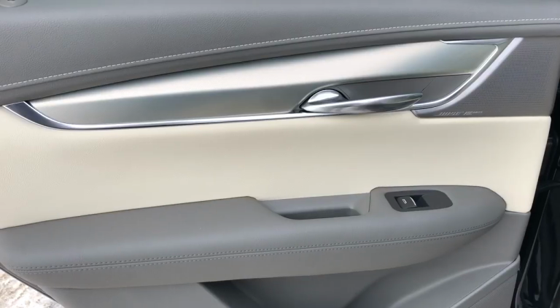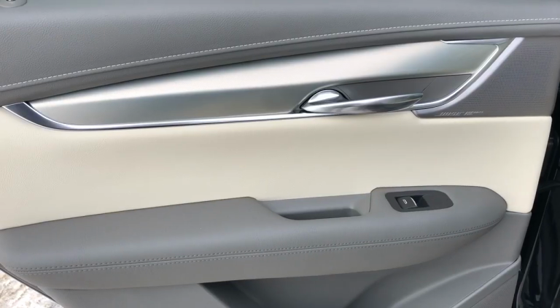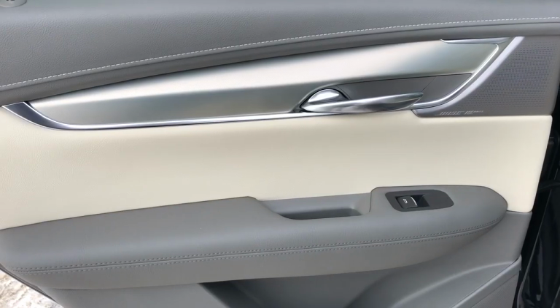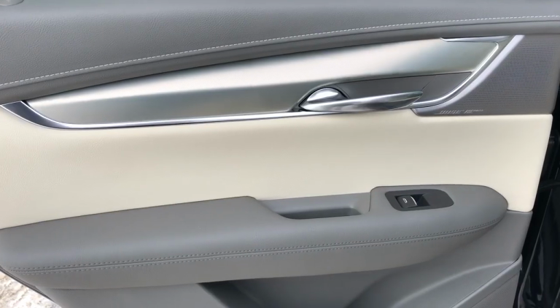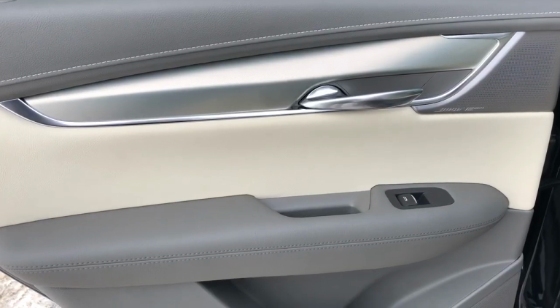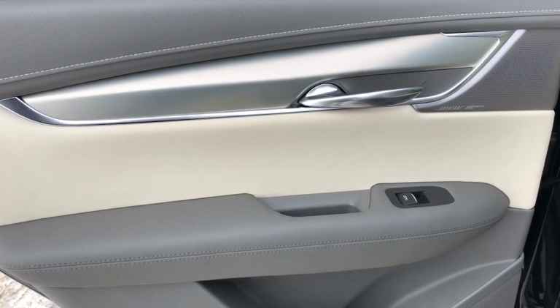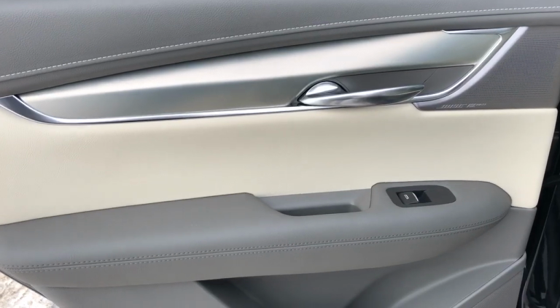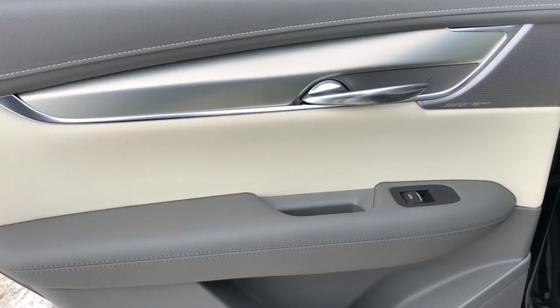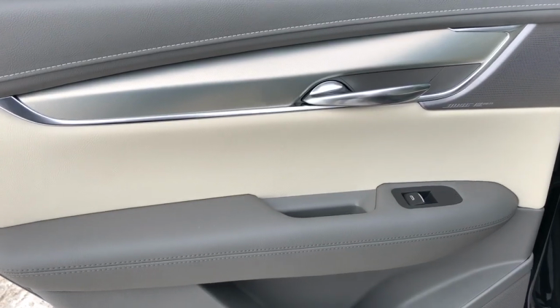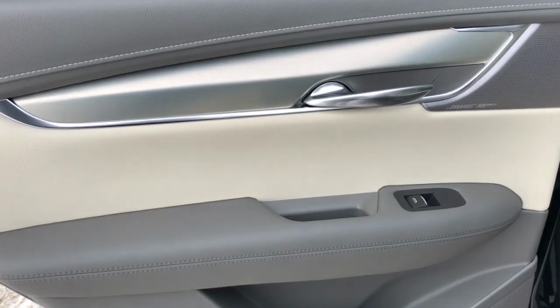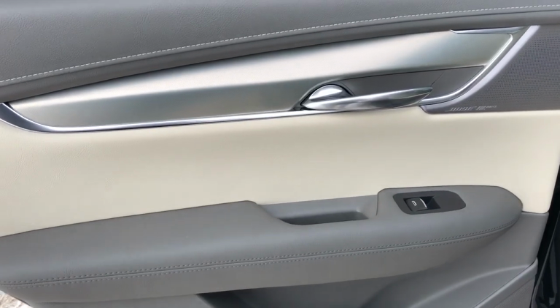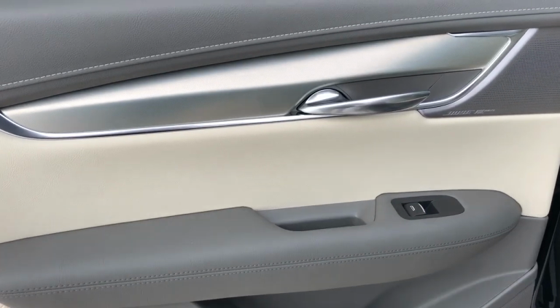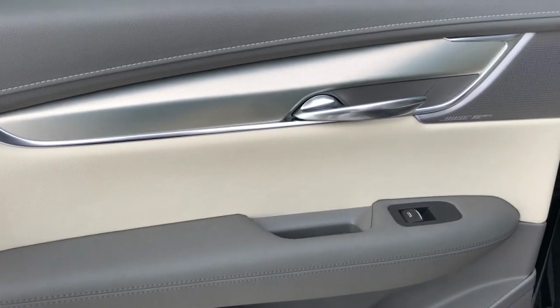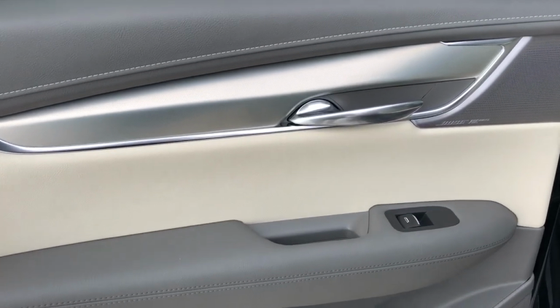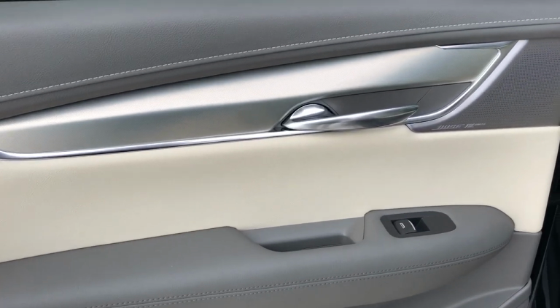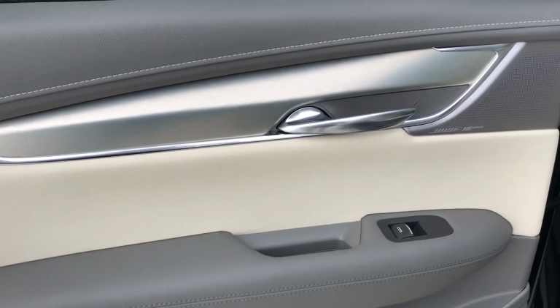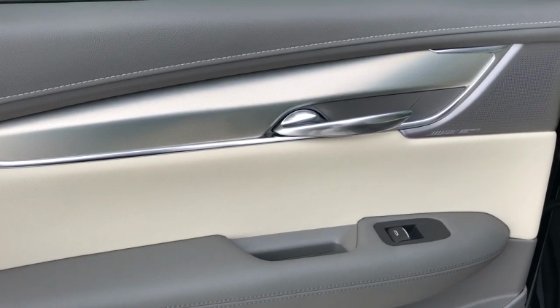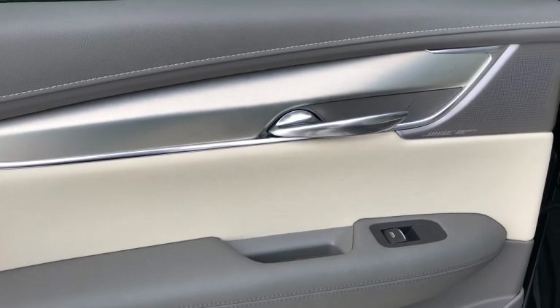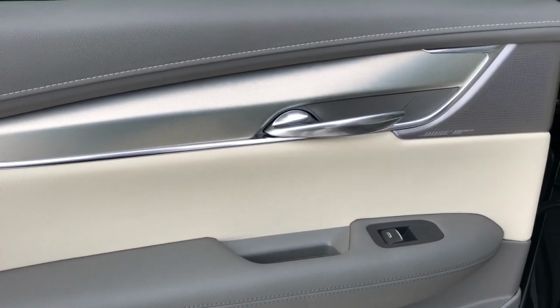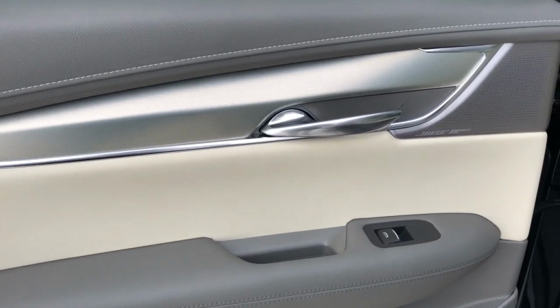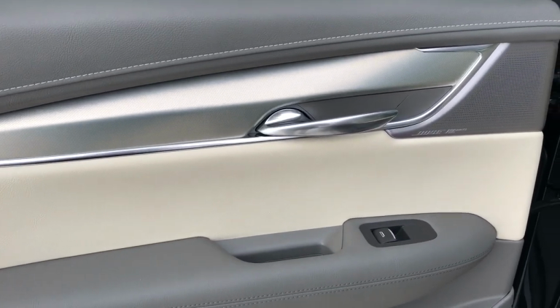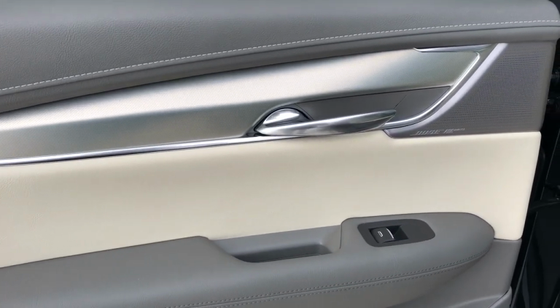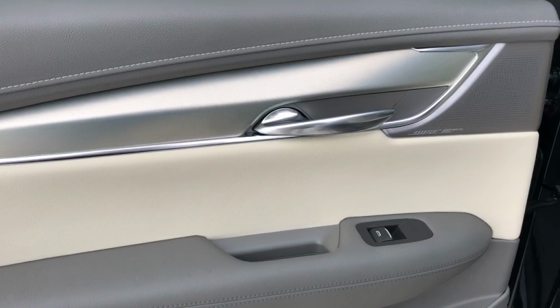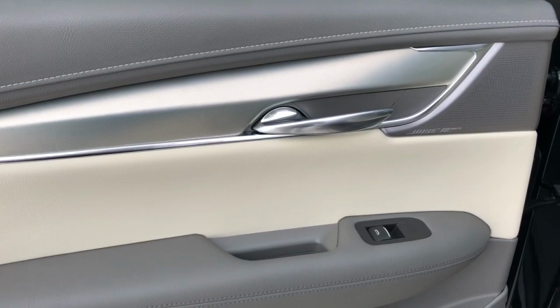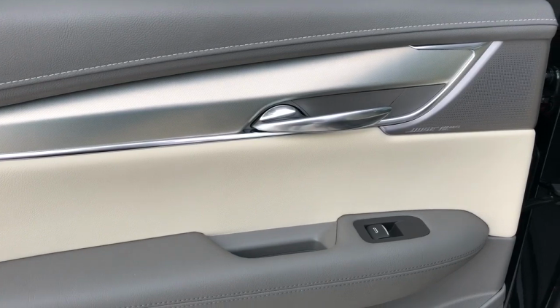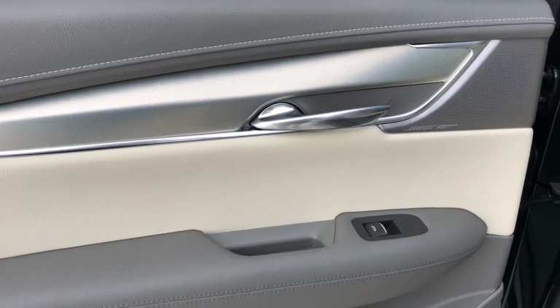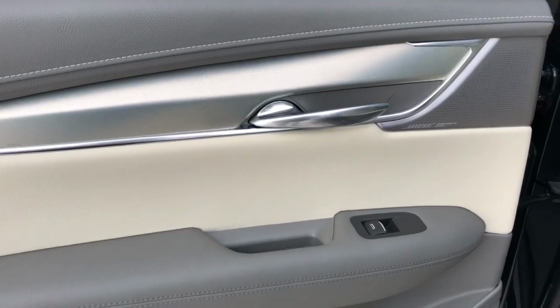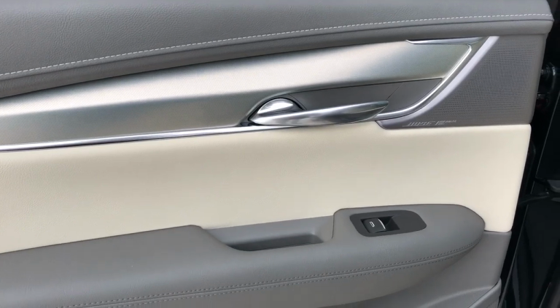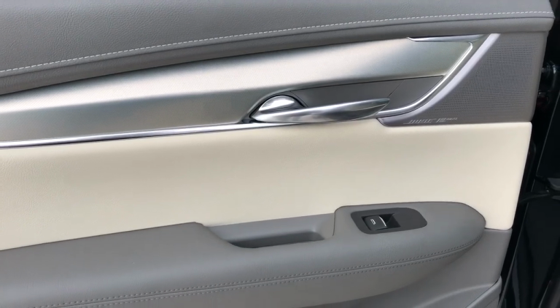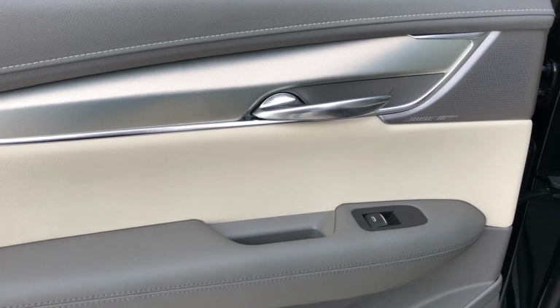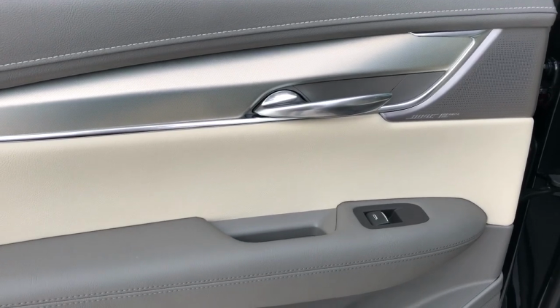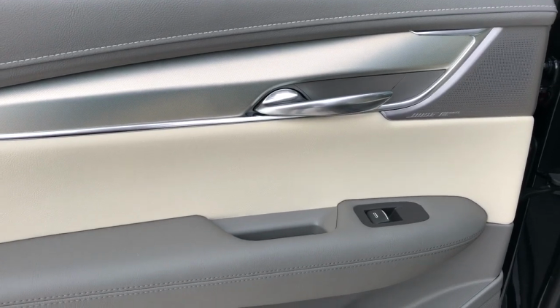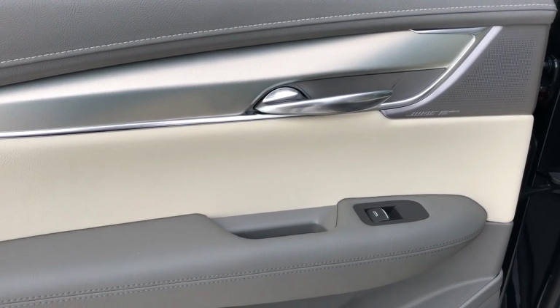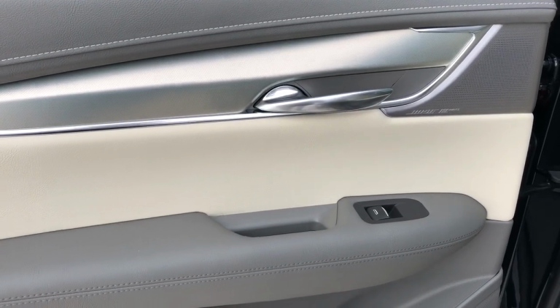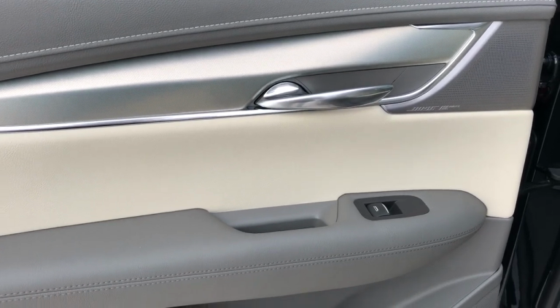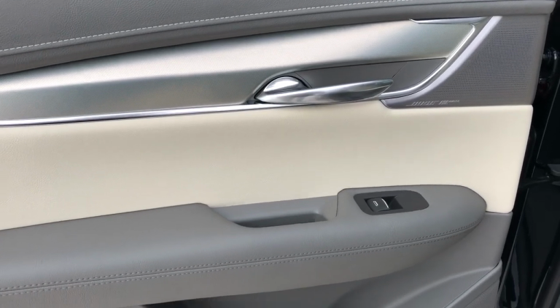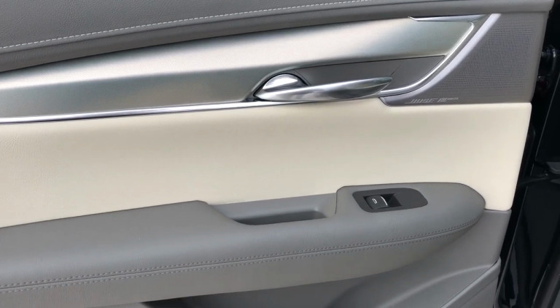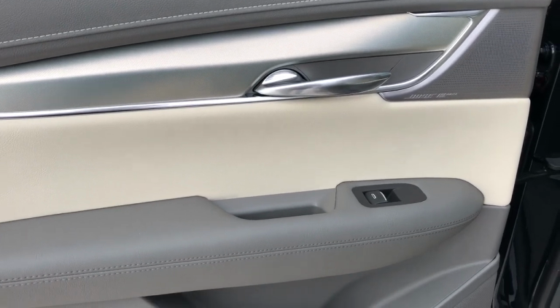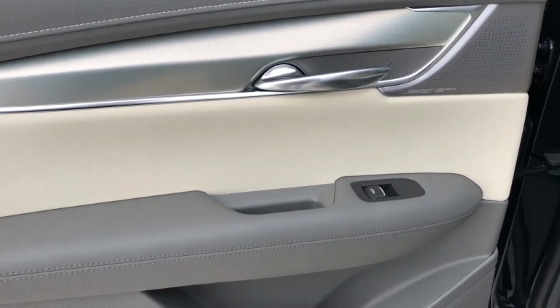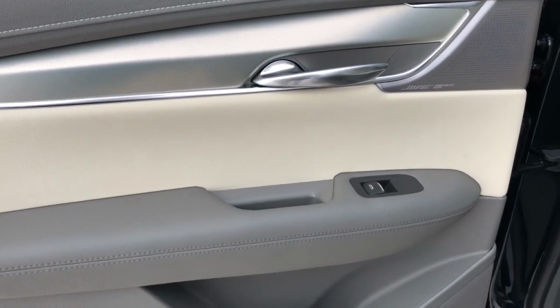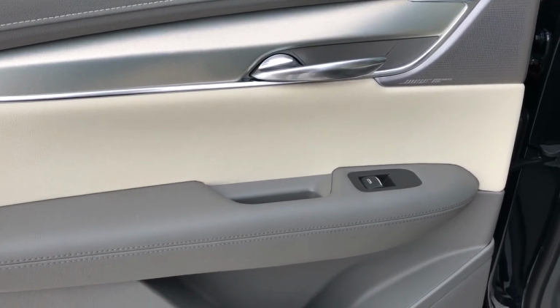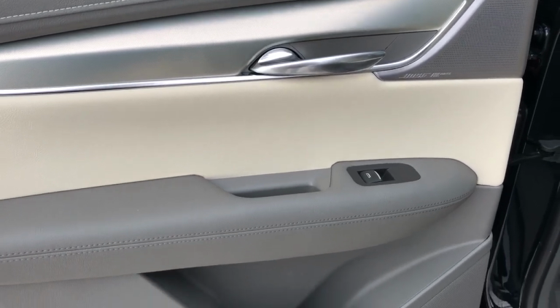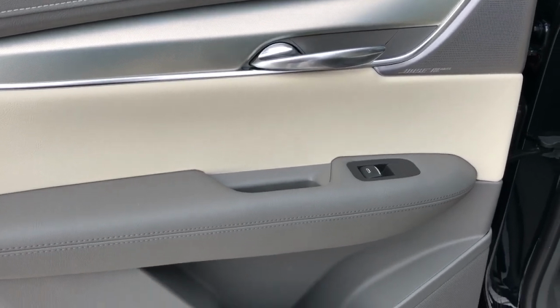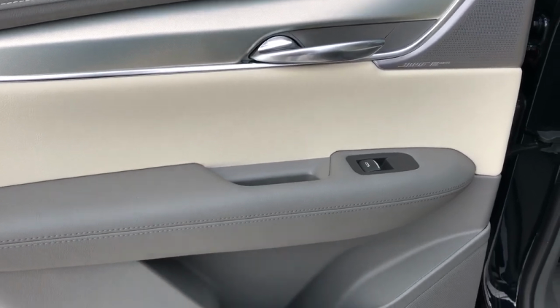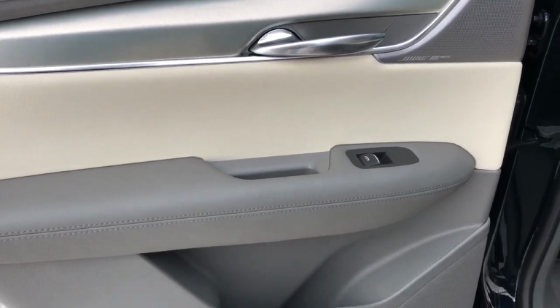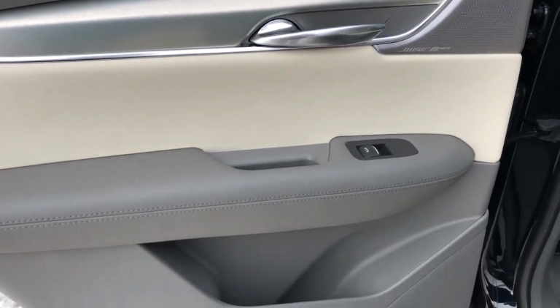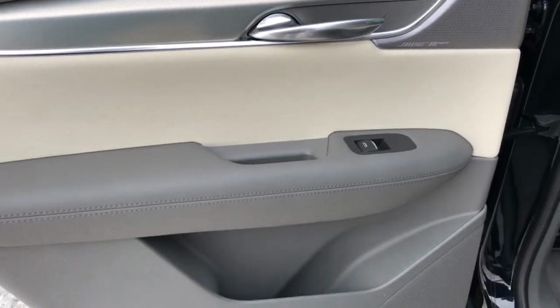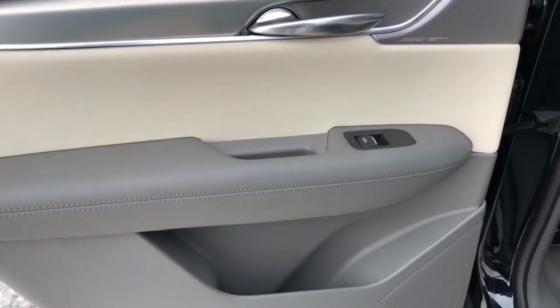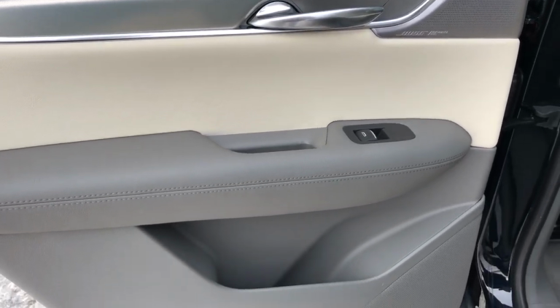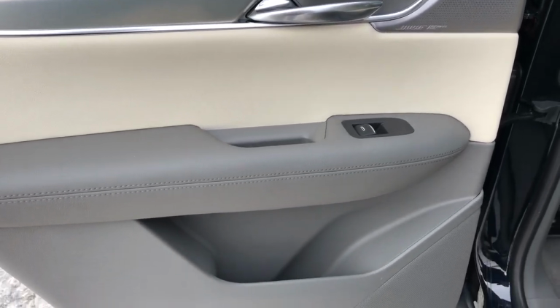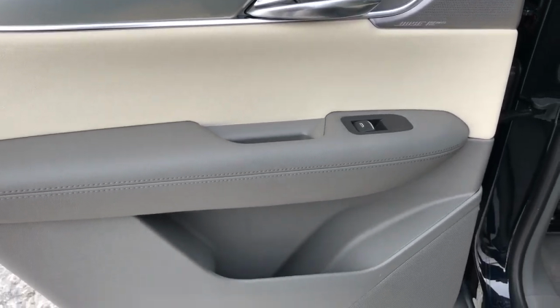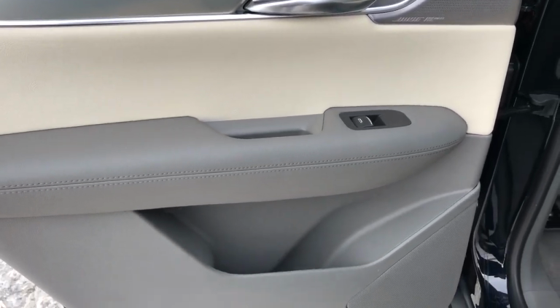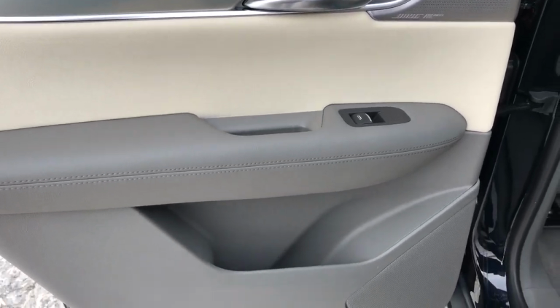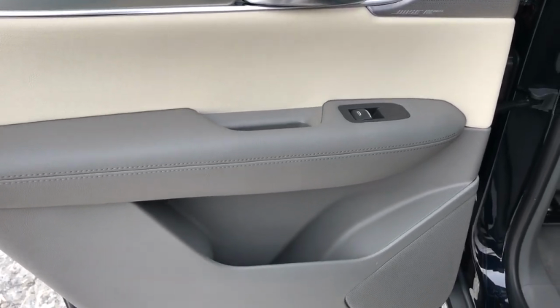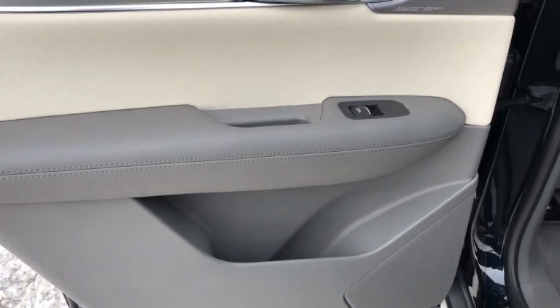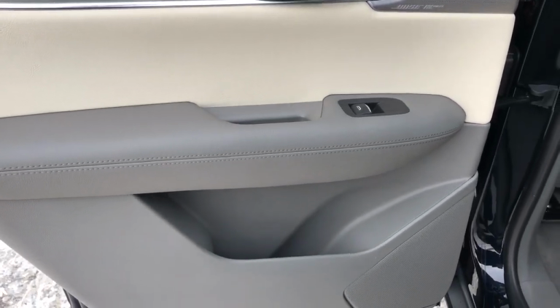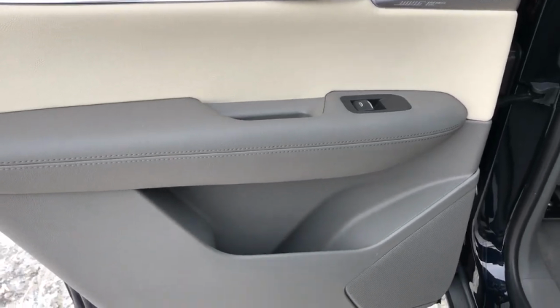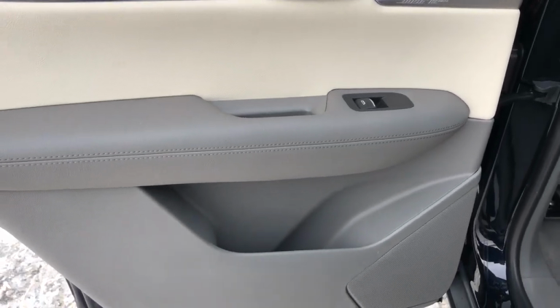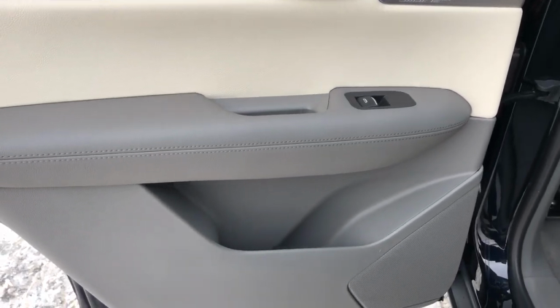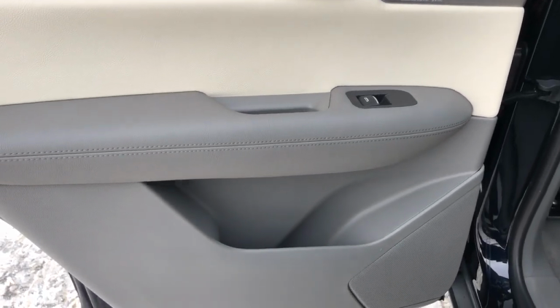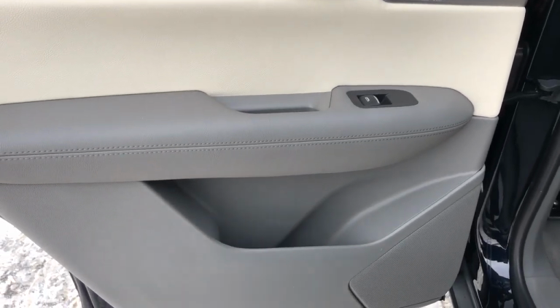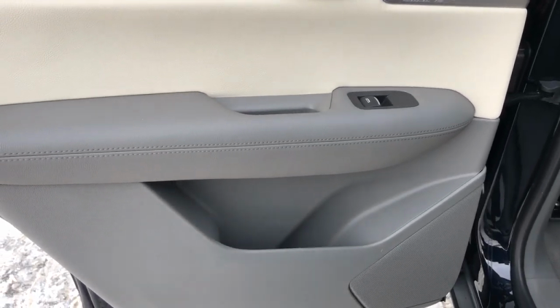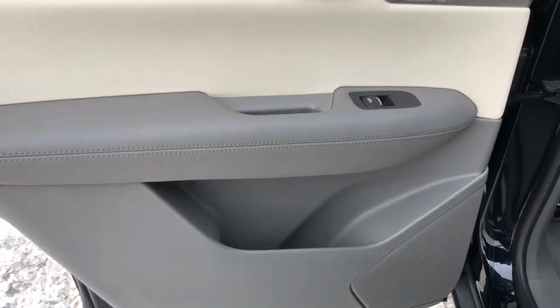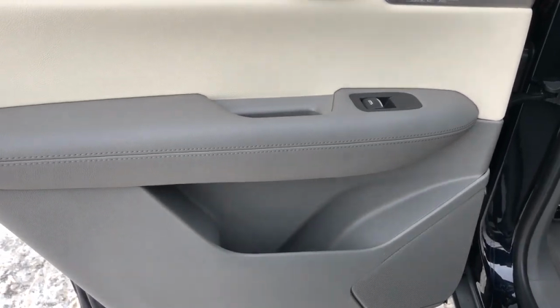Now on to the rear interior, we also have our chrome door handle, brushed aluminum Bose speaker tweeter, window switch, speaker and storage.